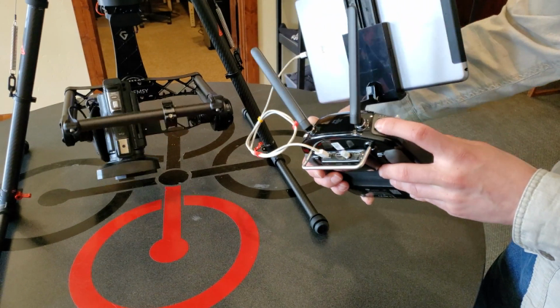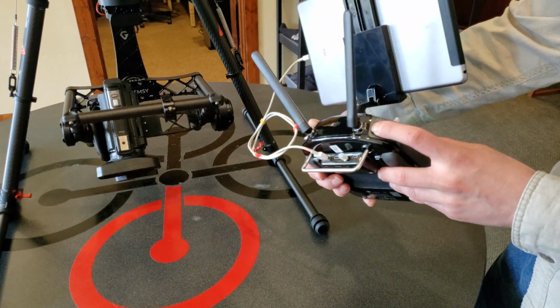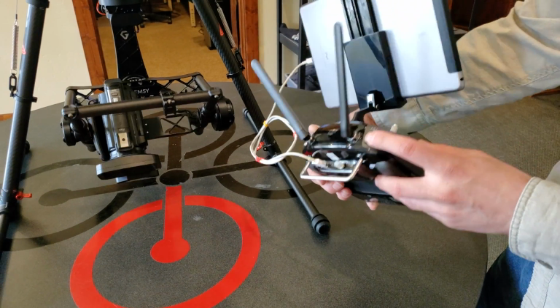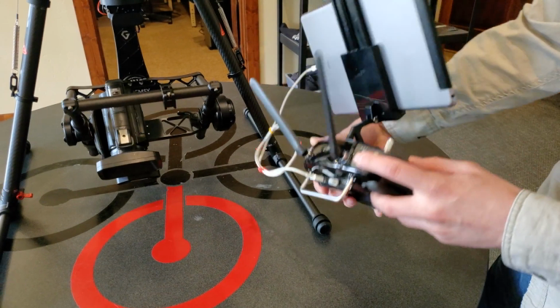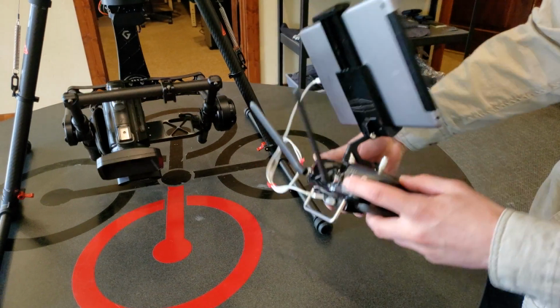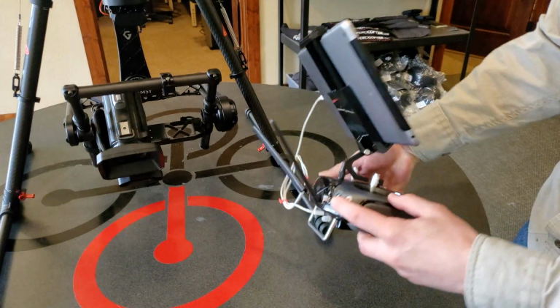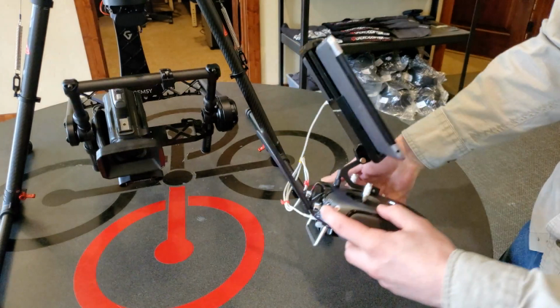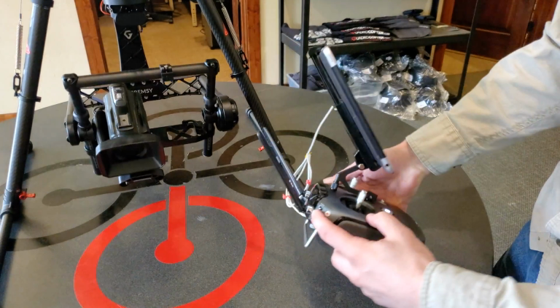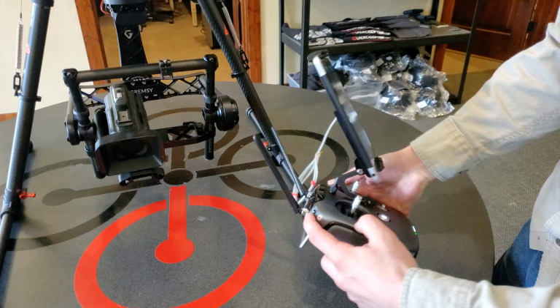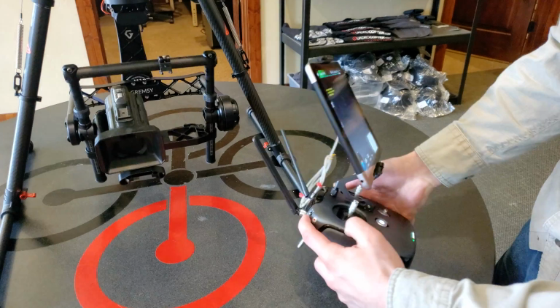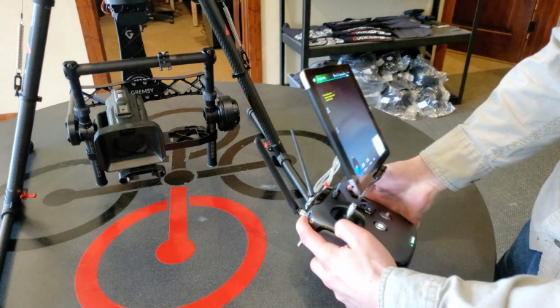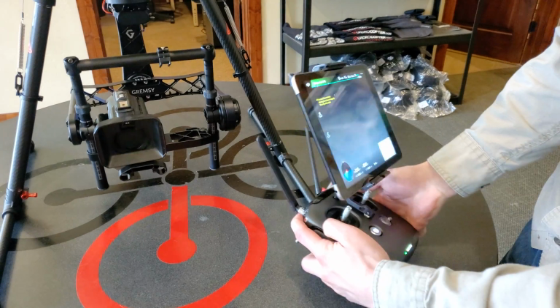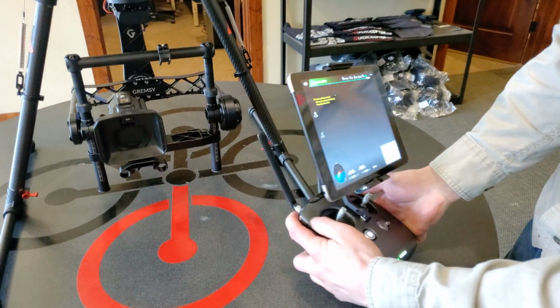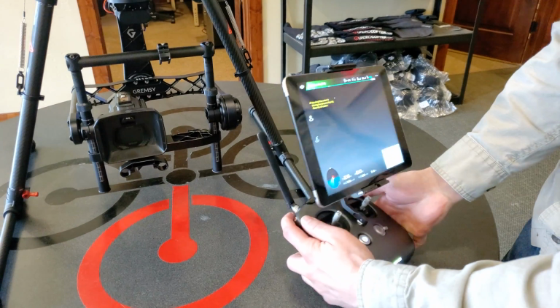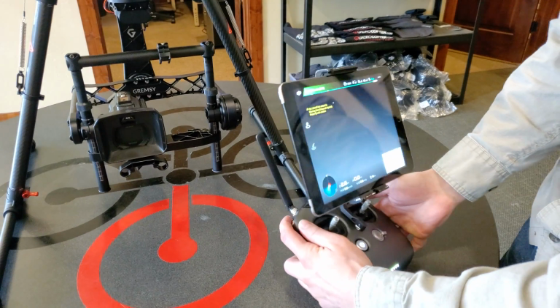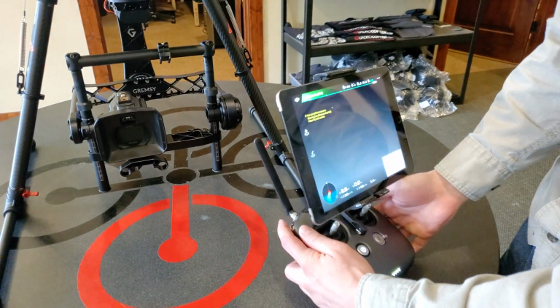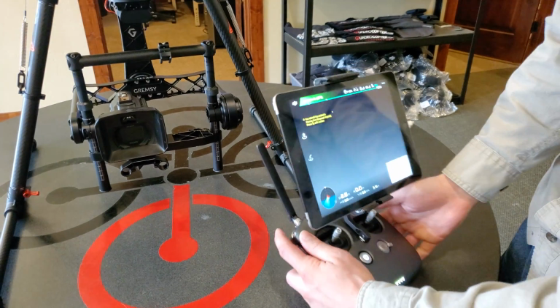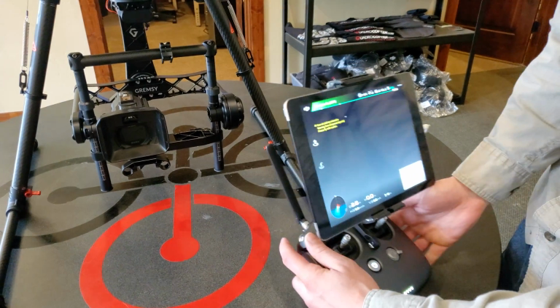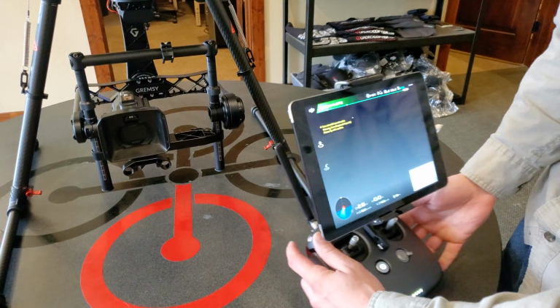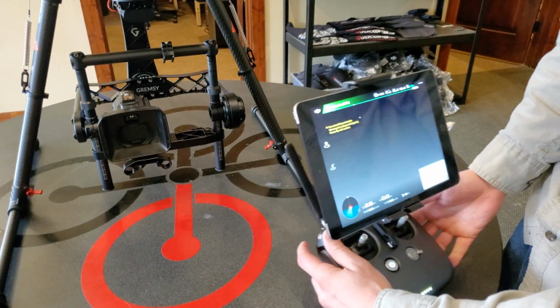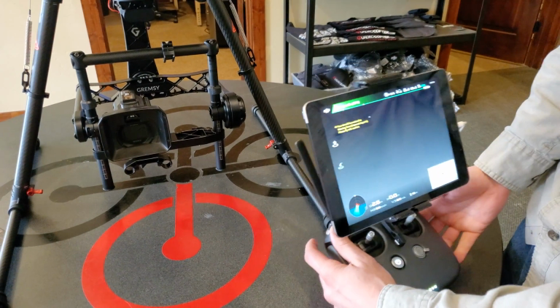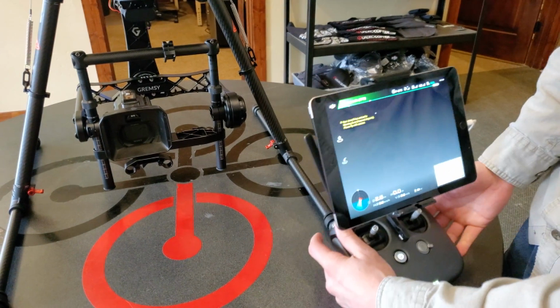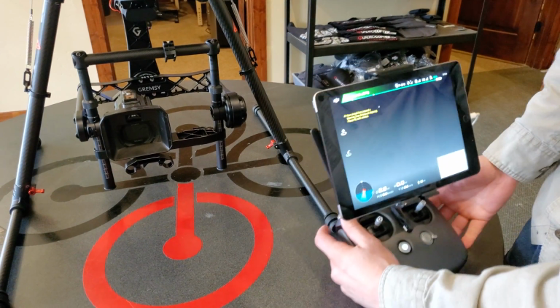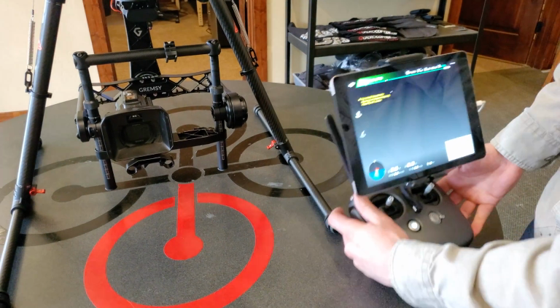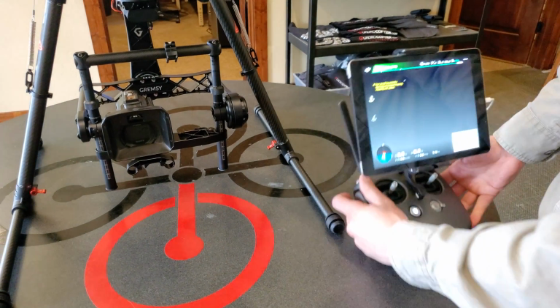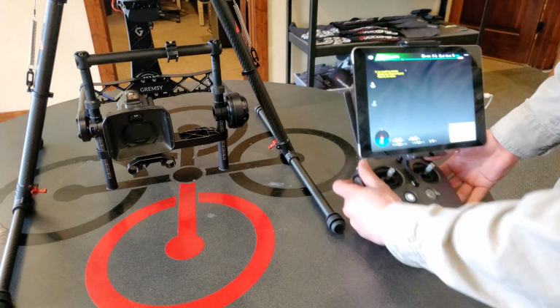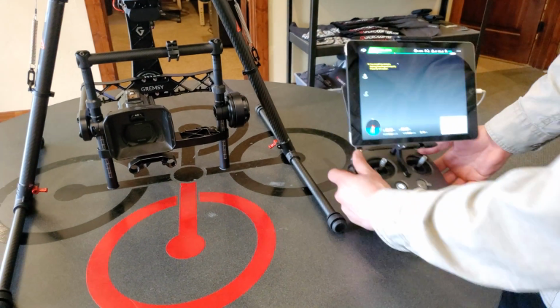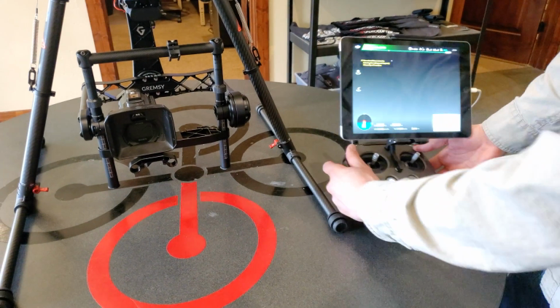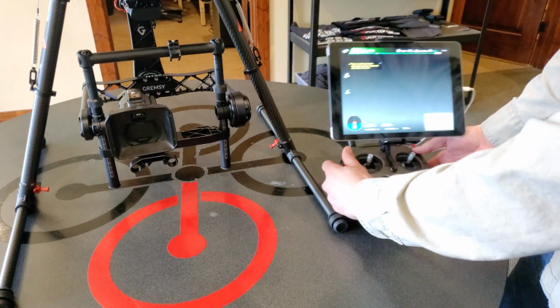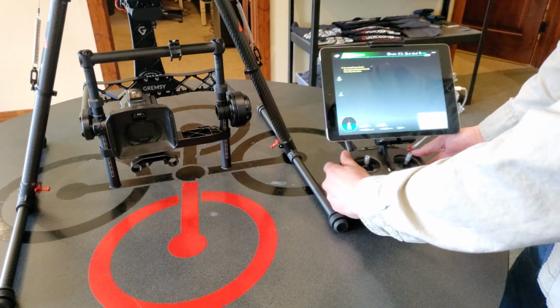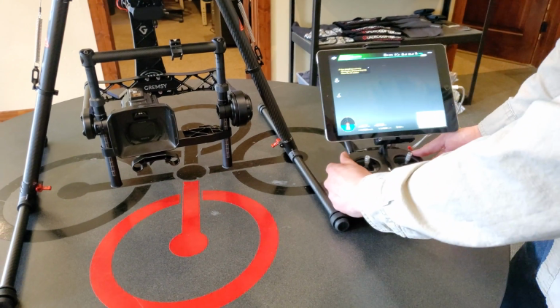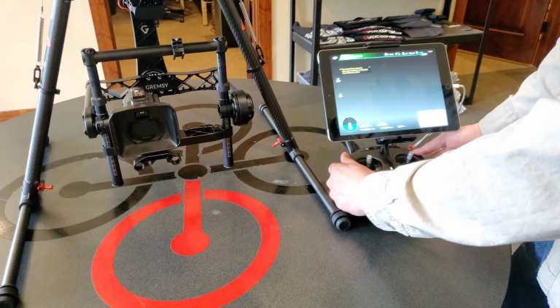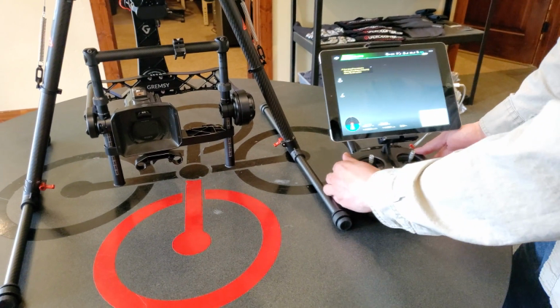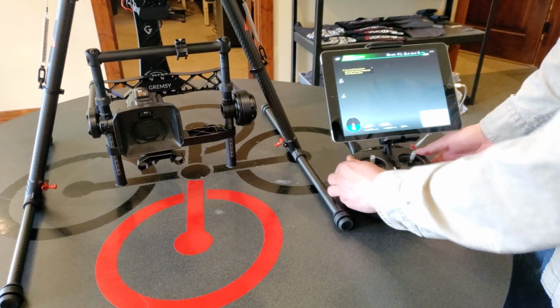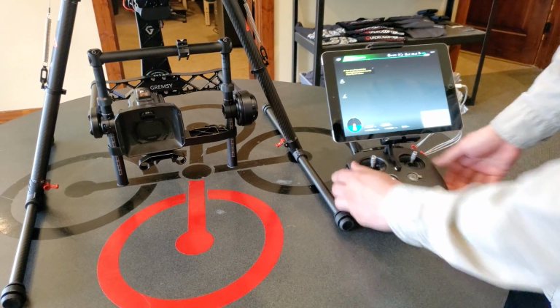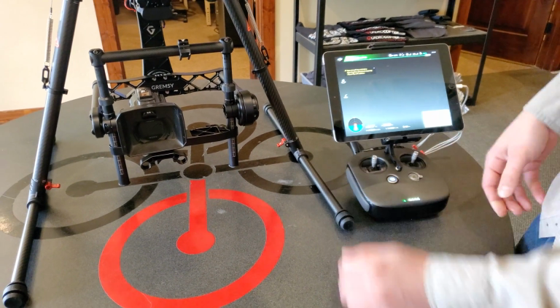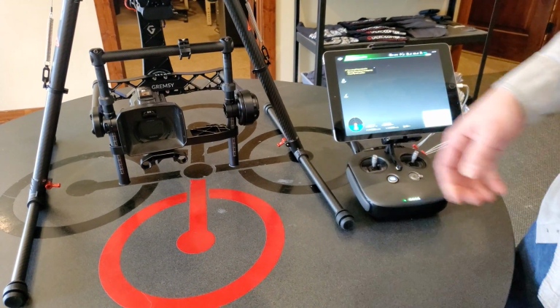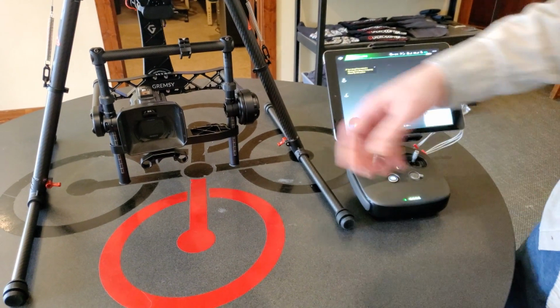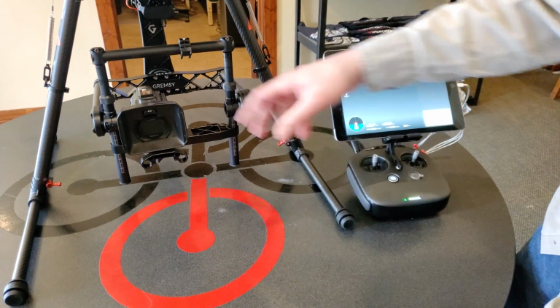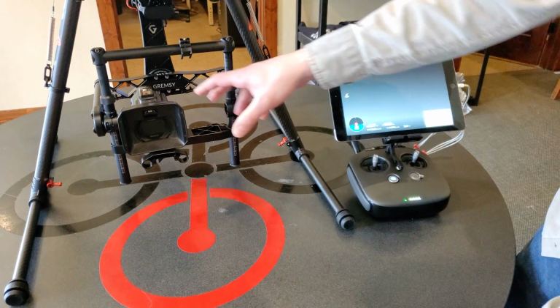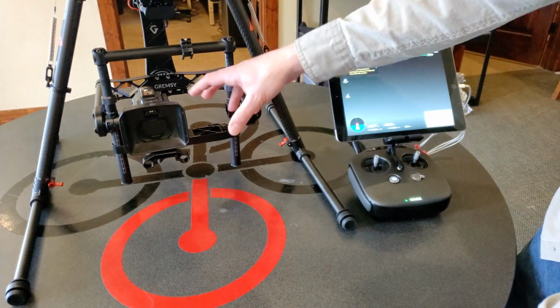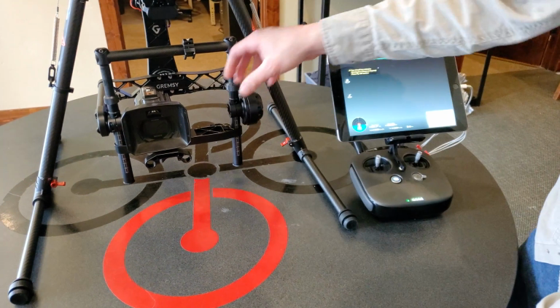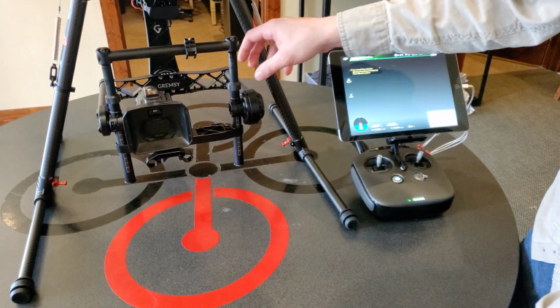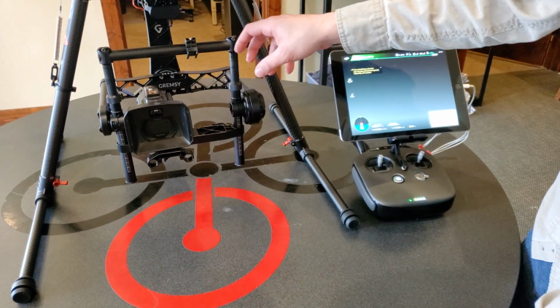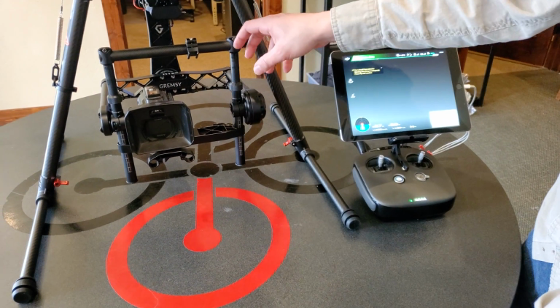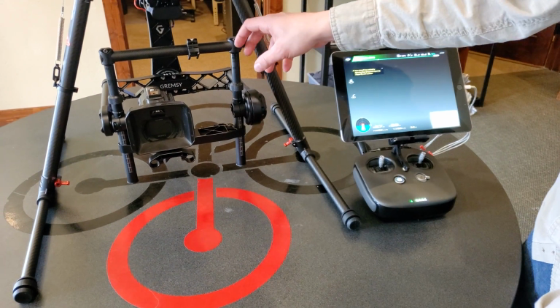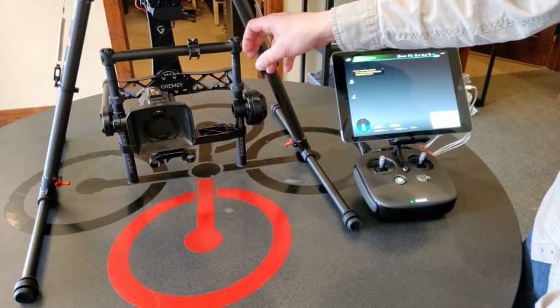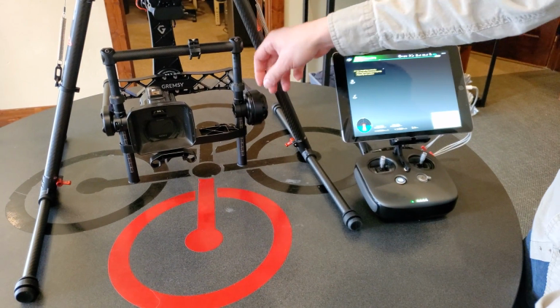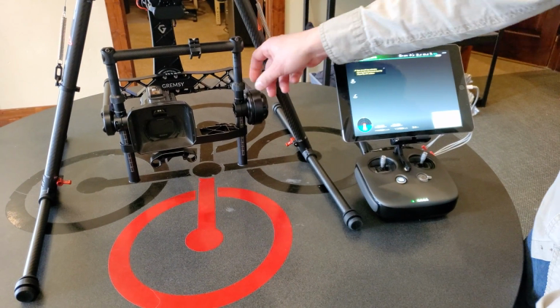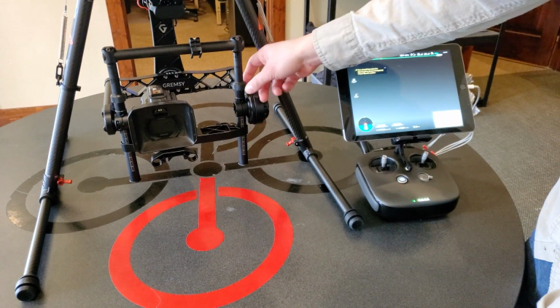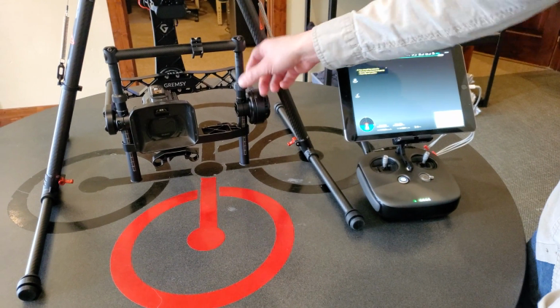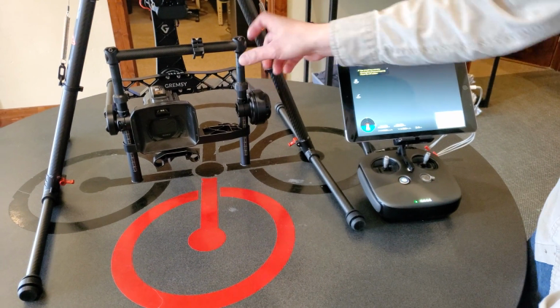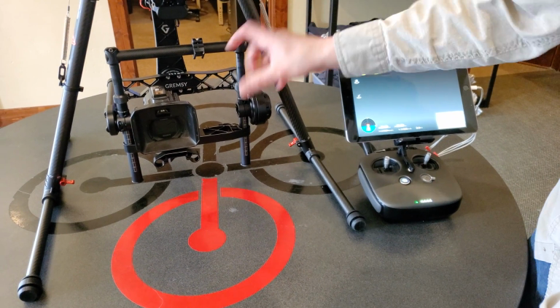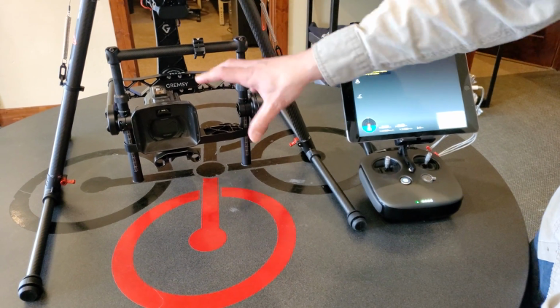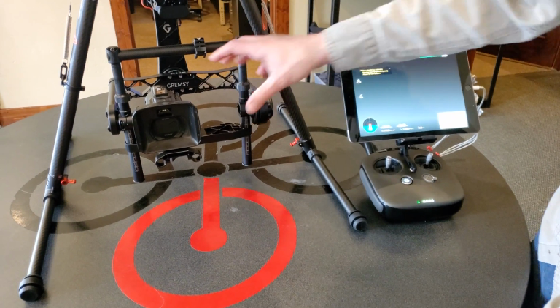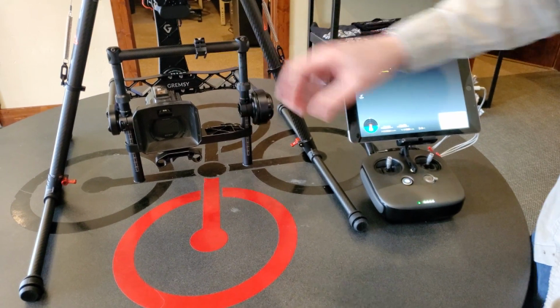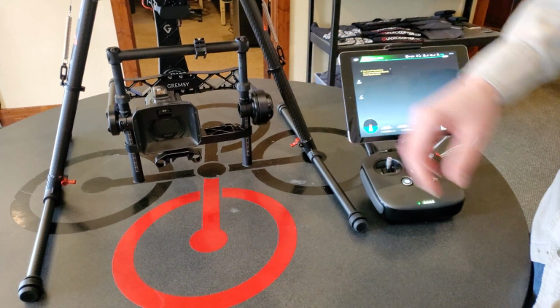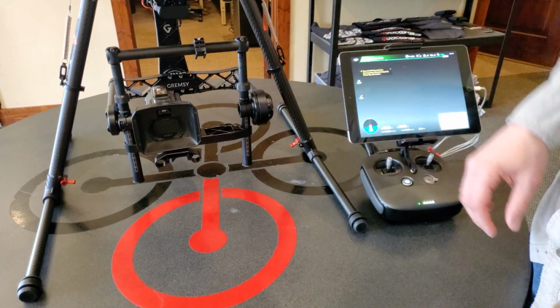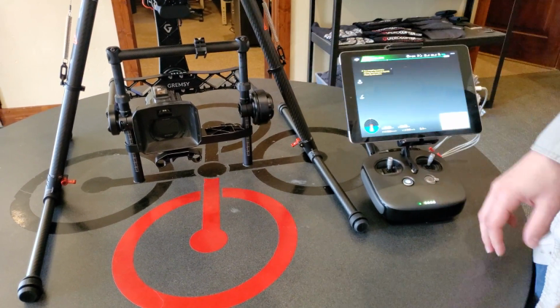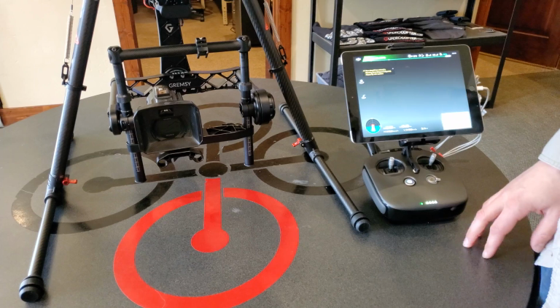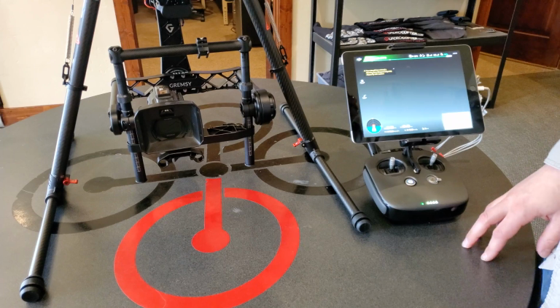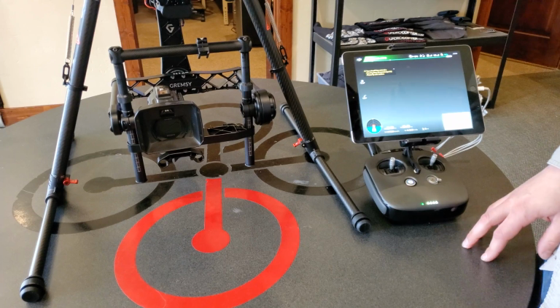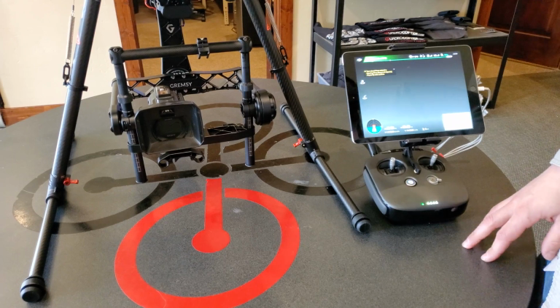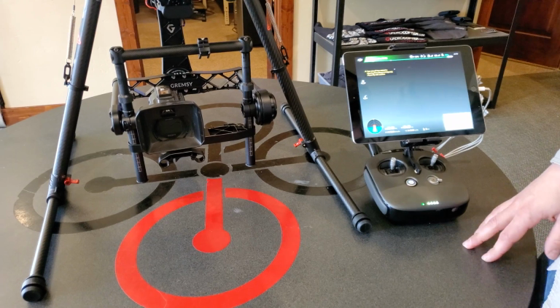Right now we've got our Sony camera on there, but once you get your sensor hooked up you'll have to balance this and adjust accordingly.